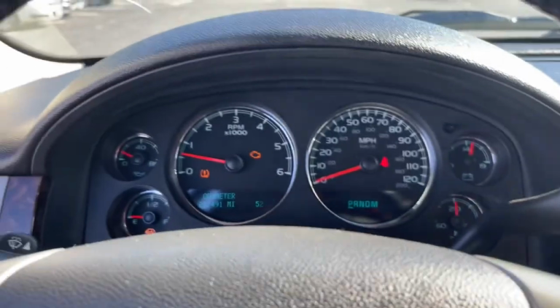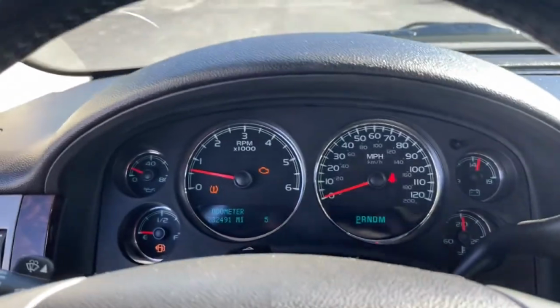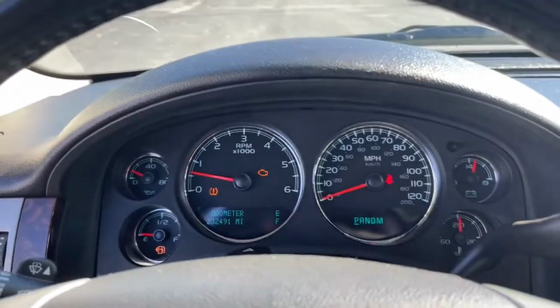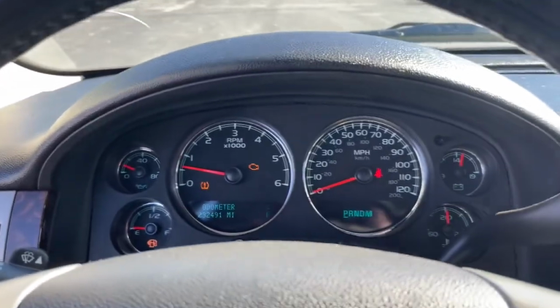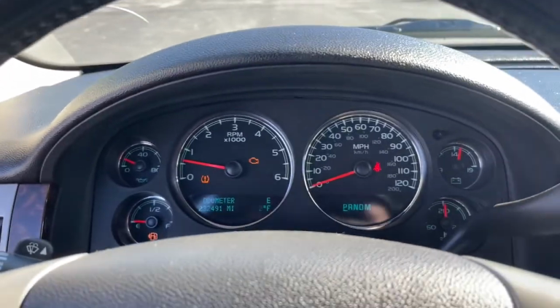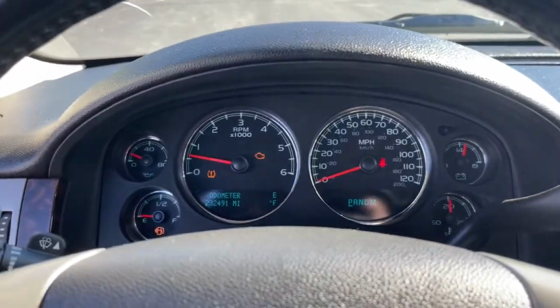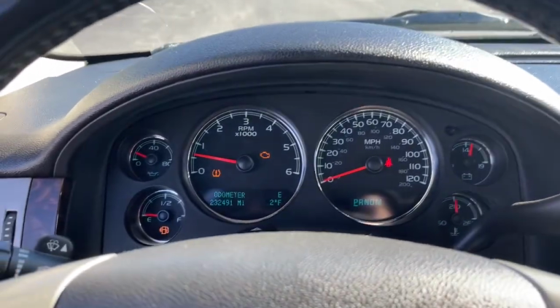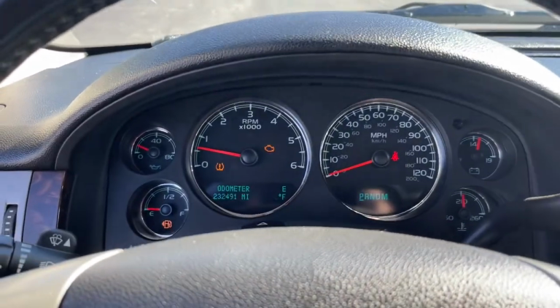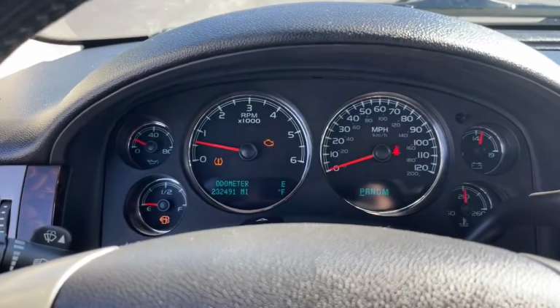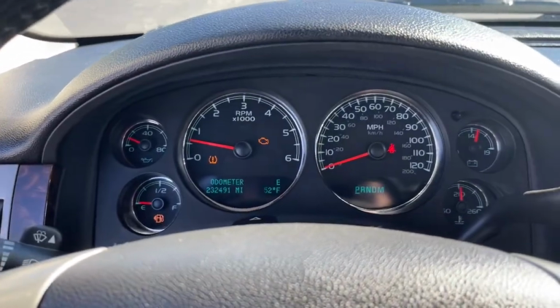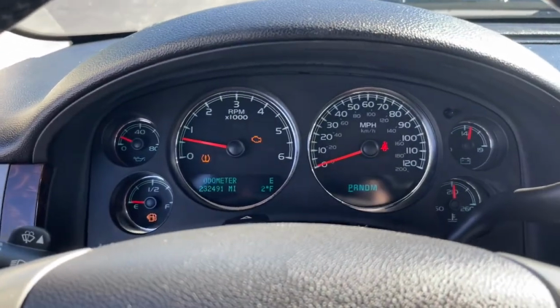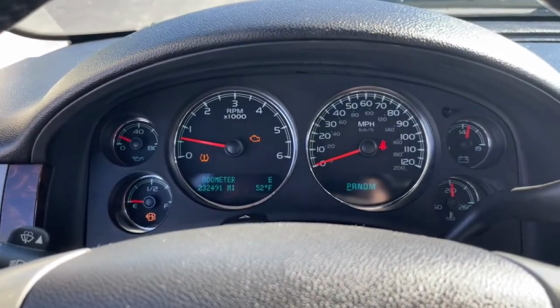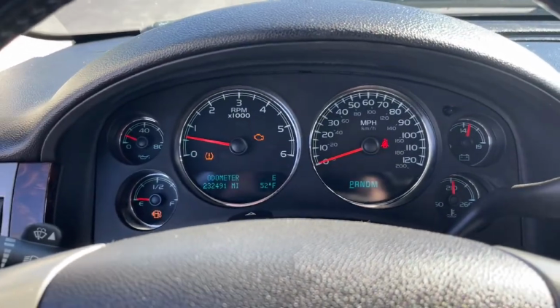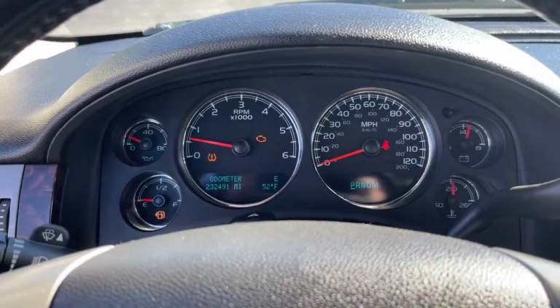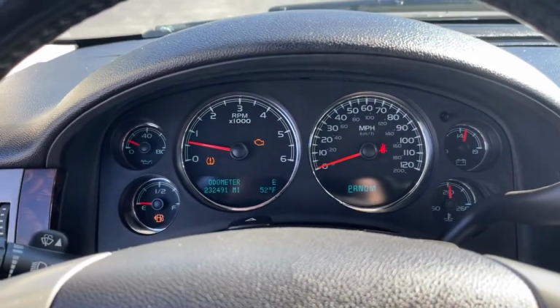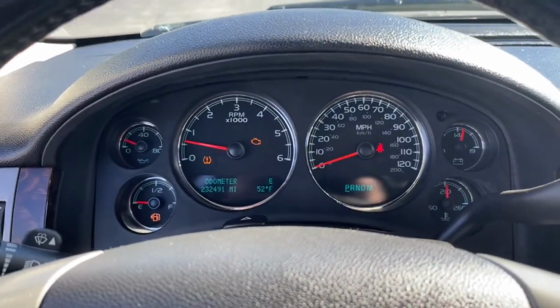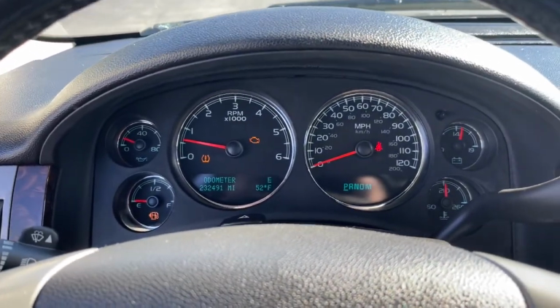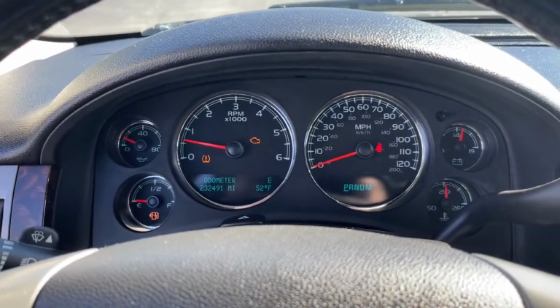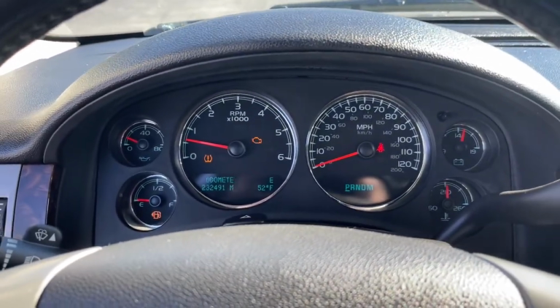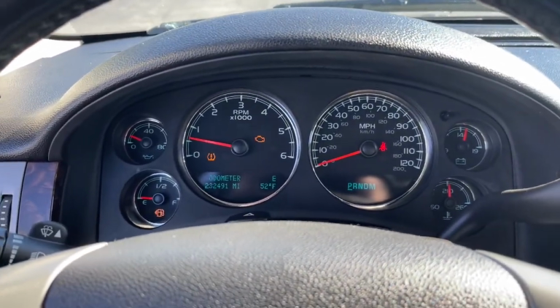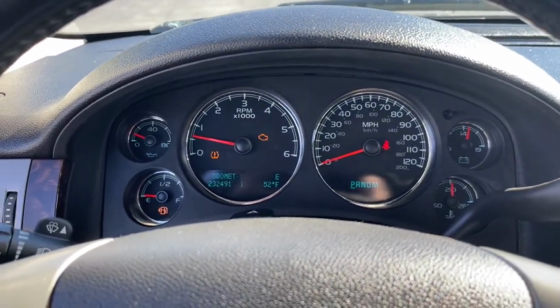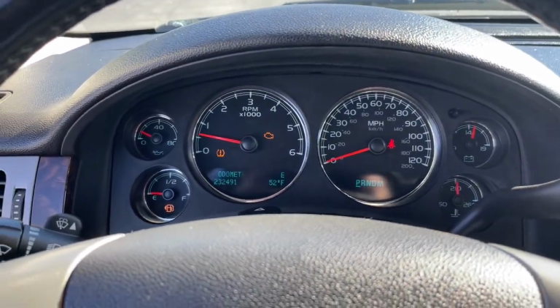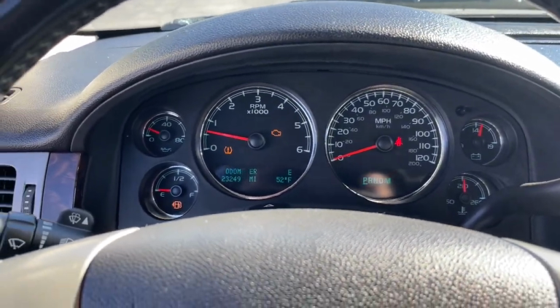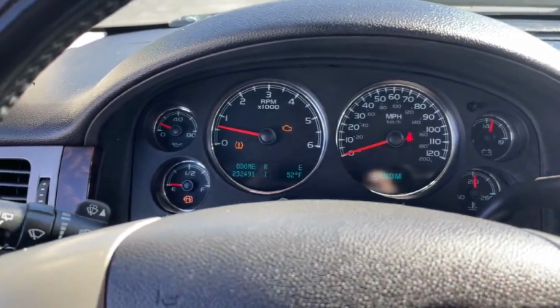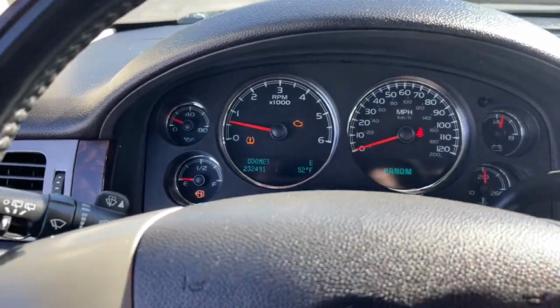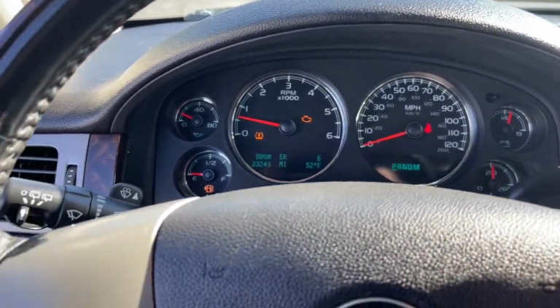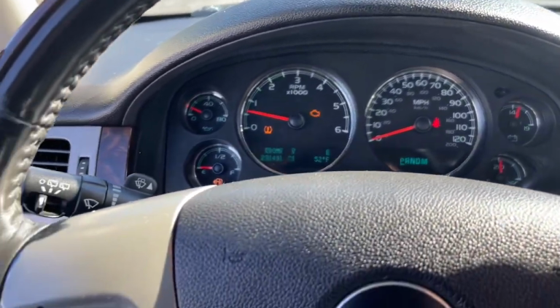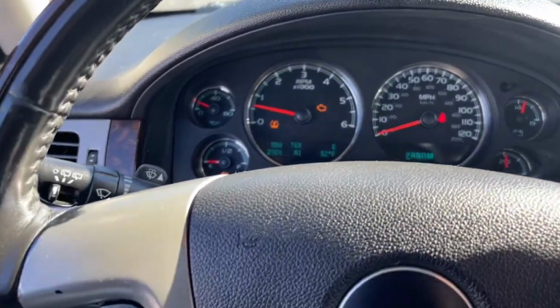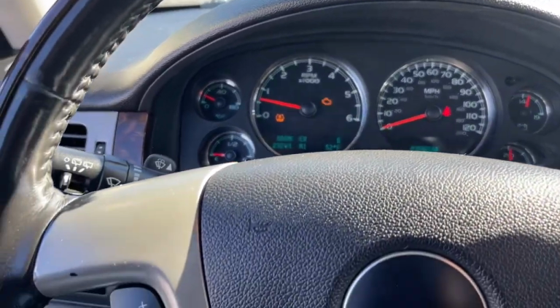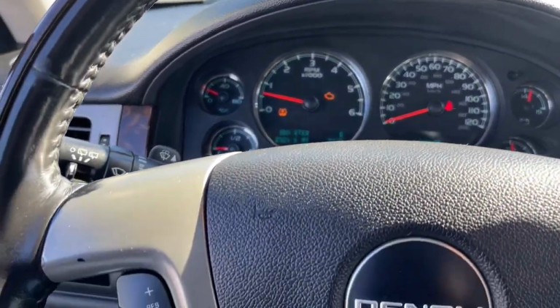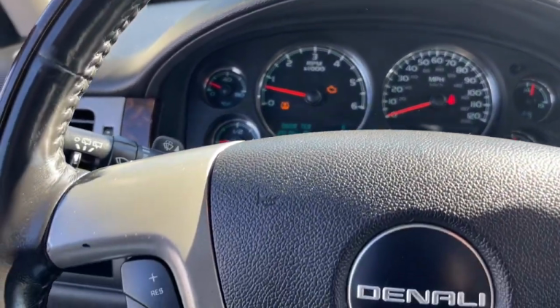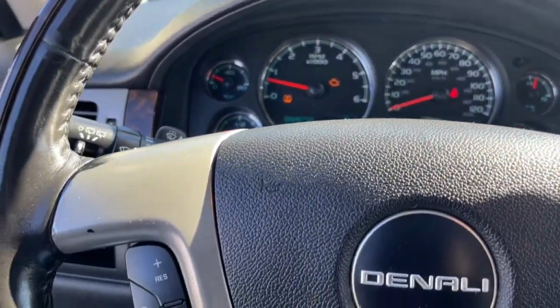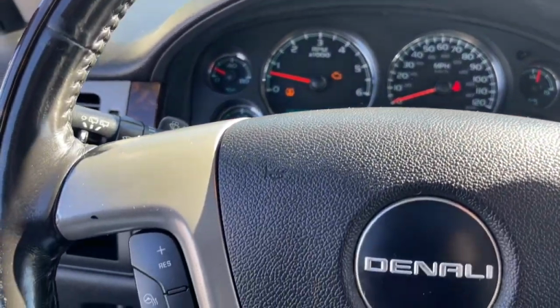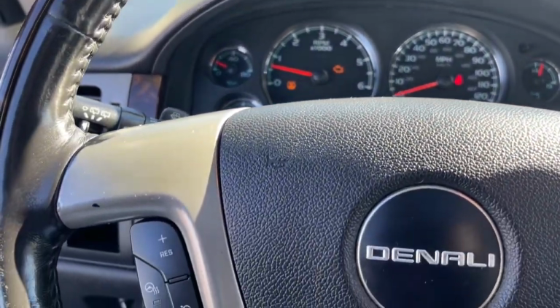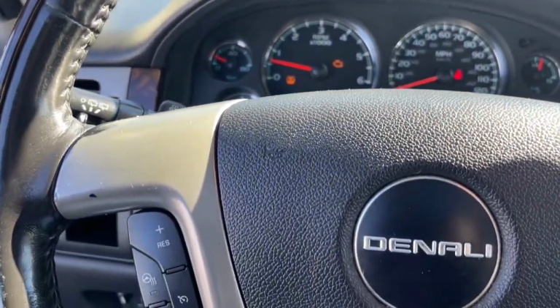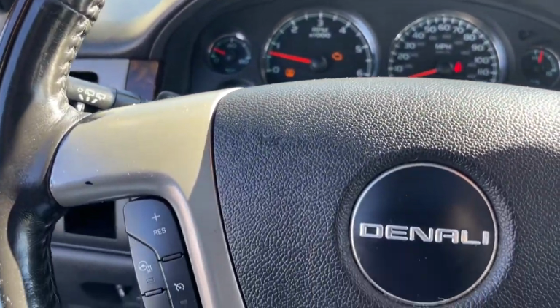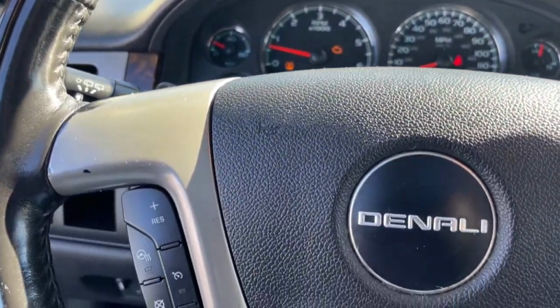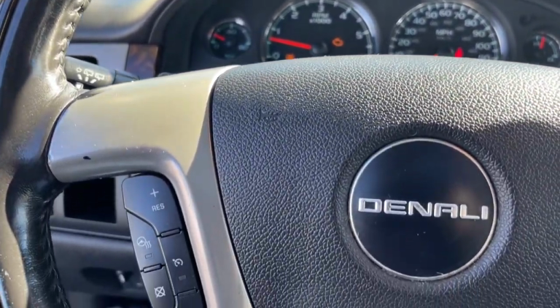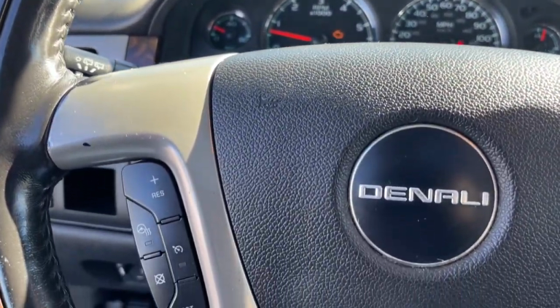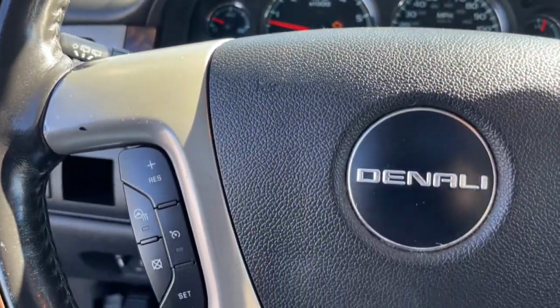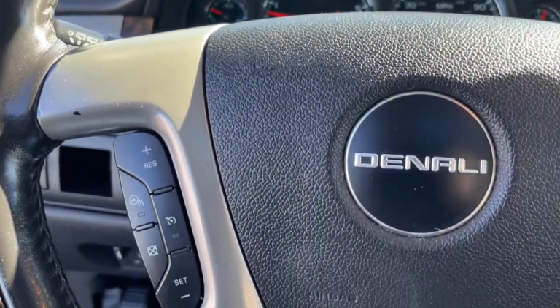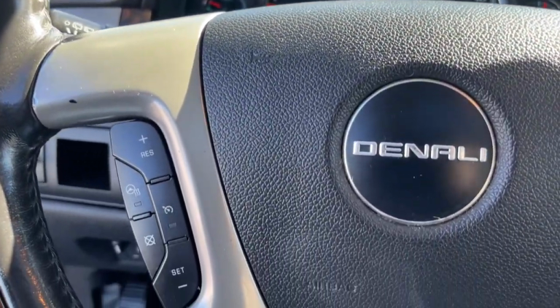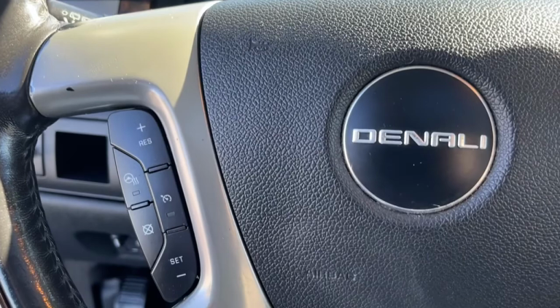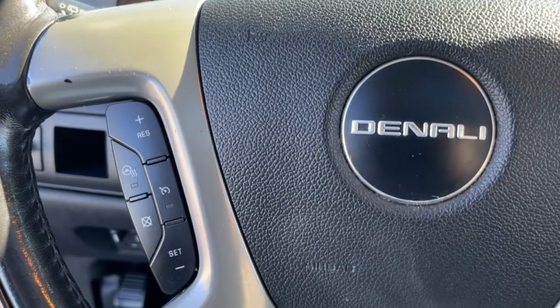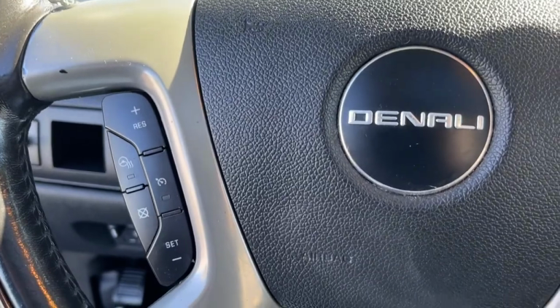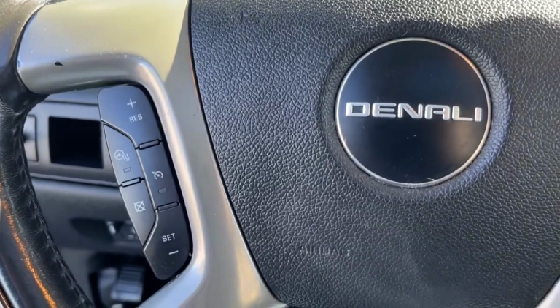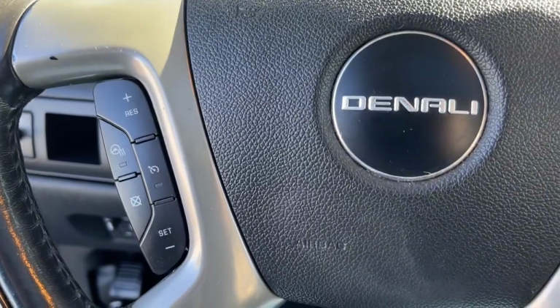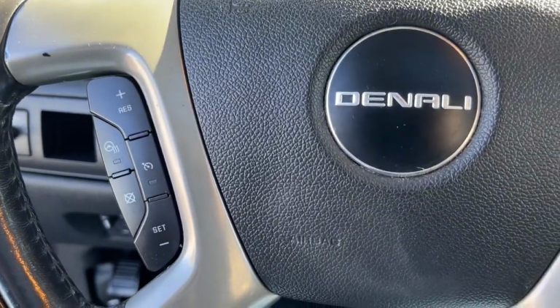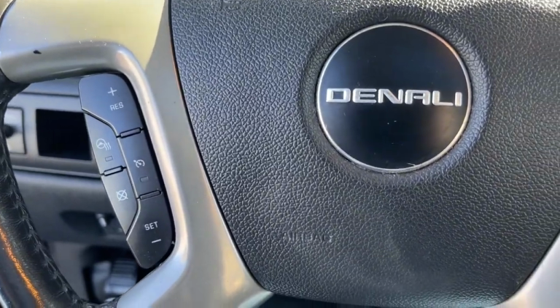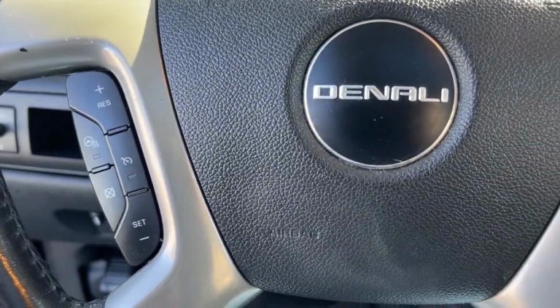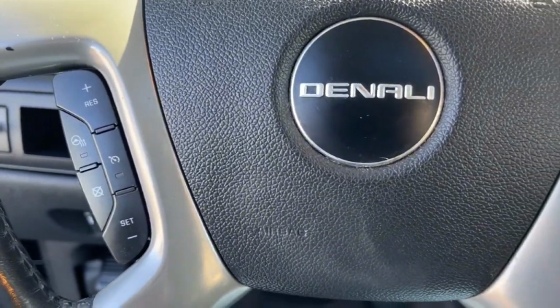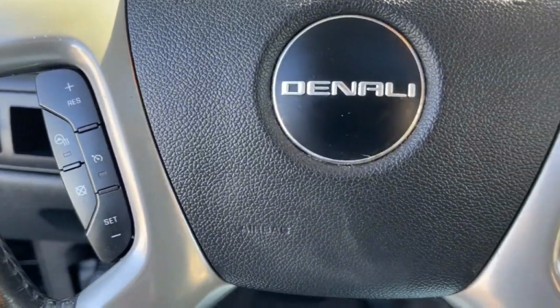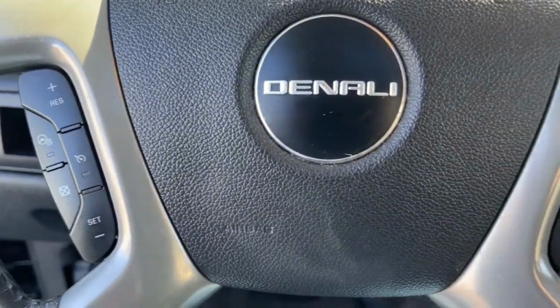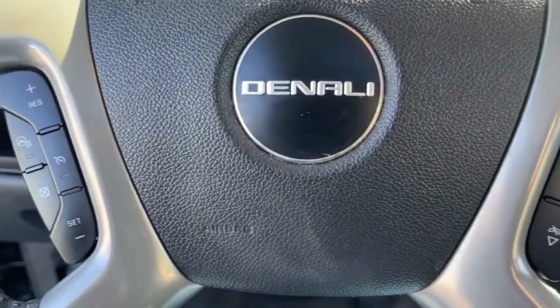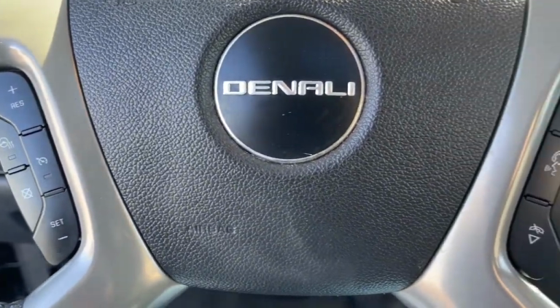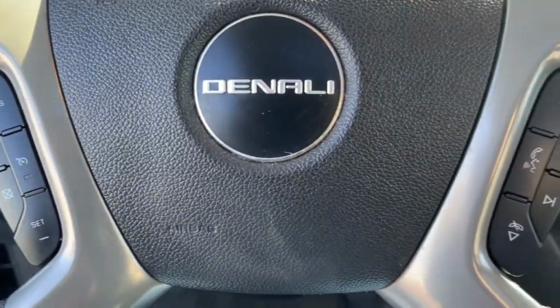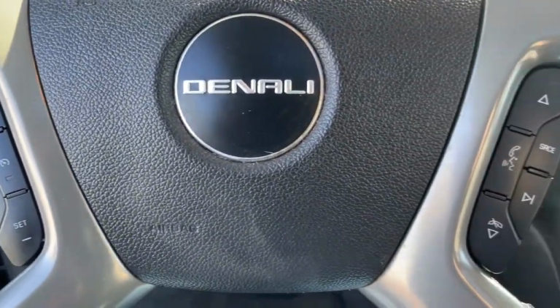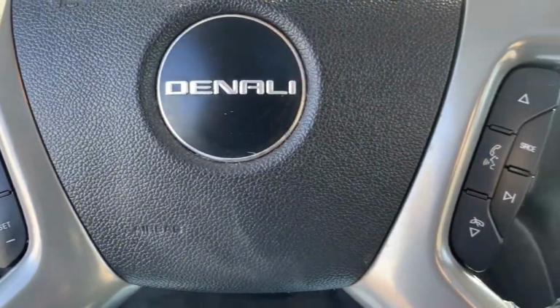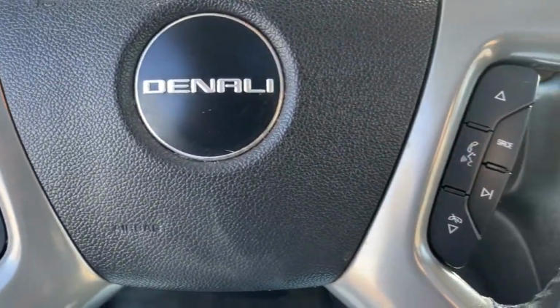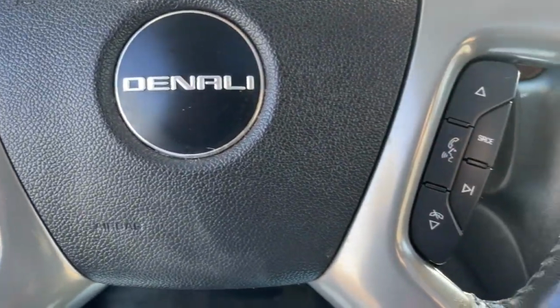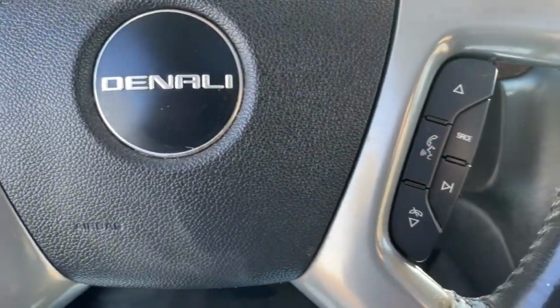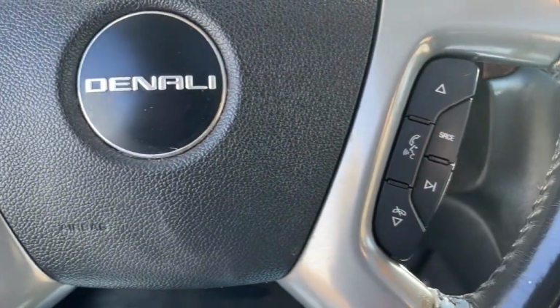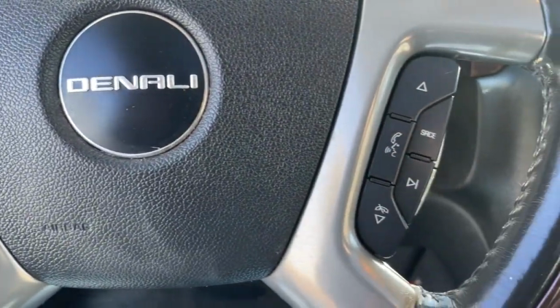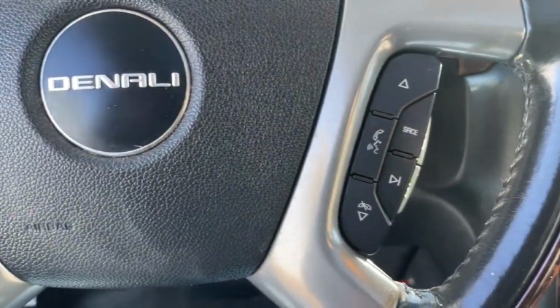Your options for towing and road tripping are wide open in this full-size SUV with an oversized appetite for adventure.